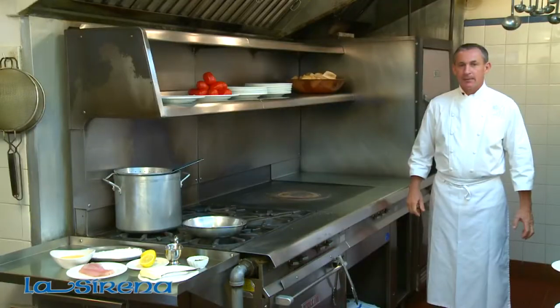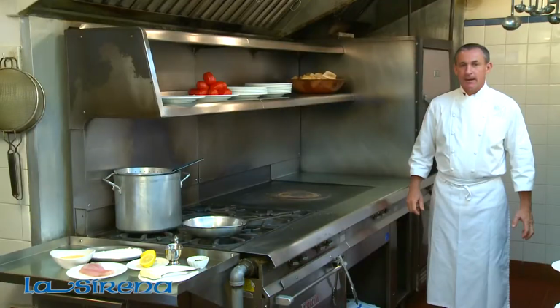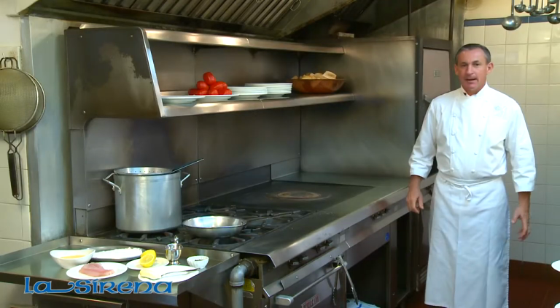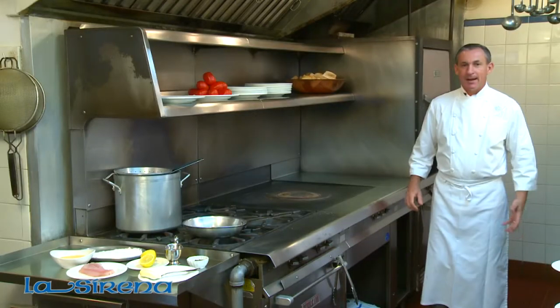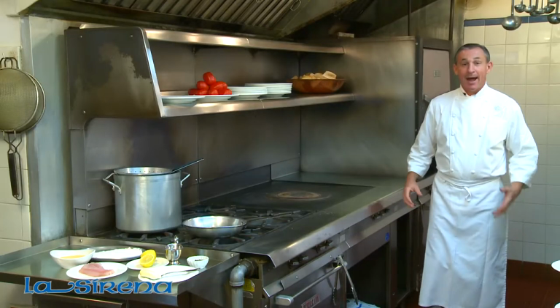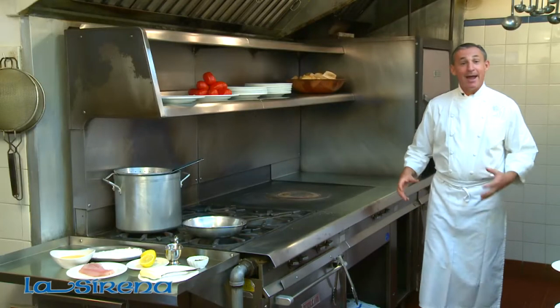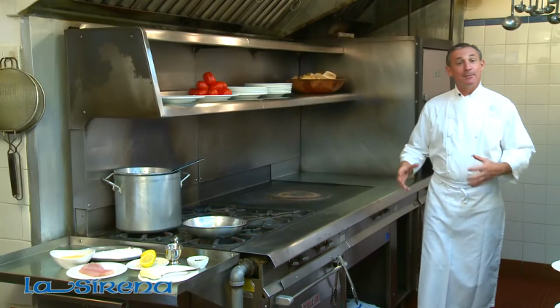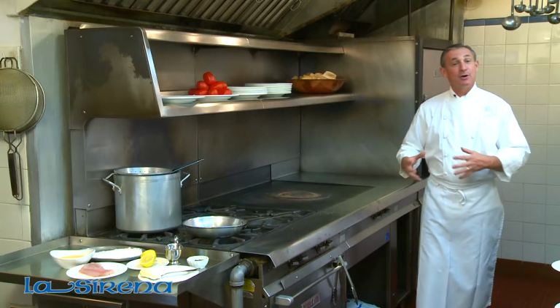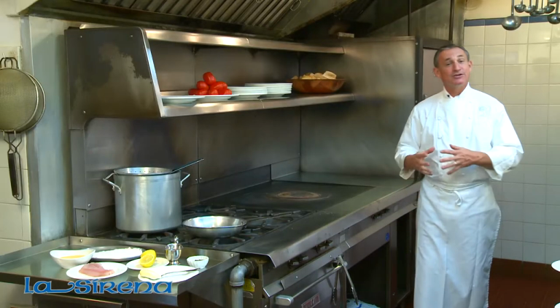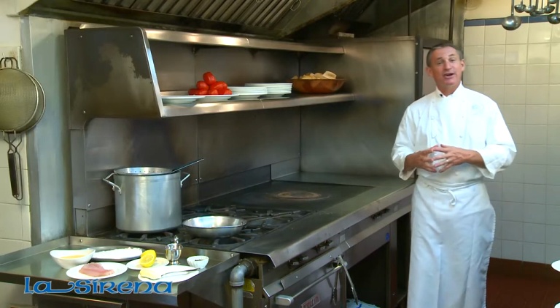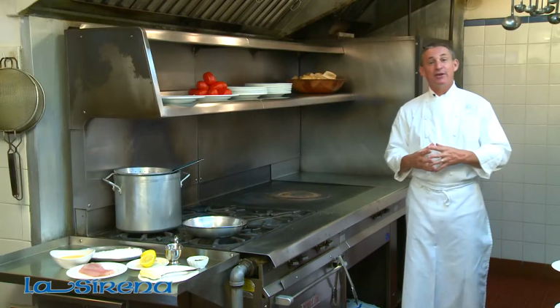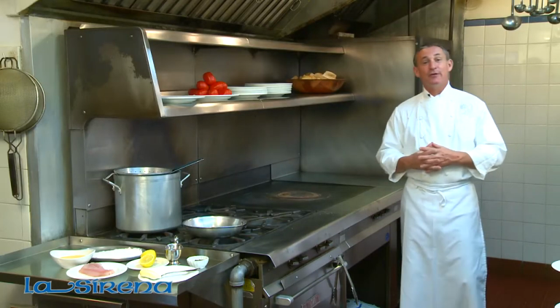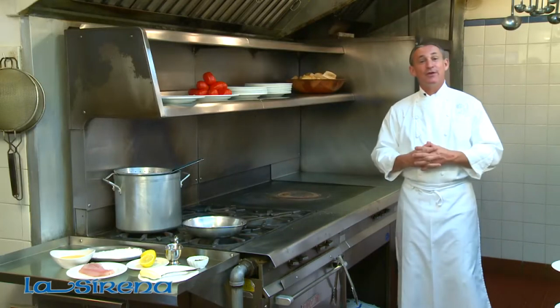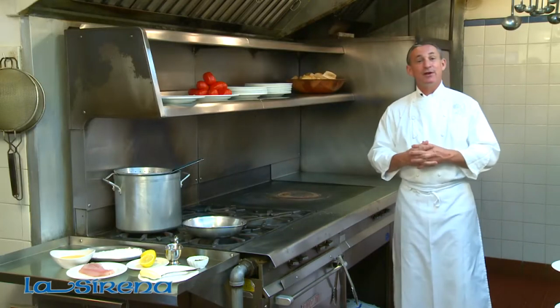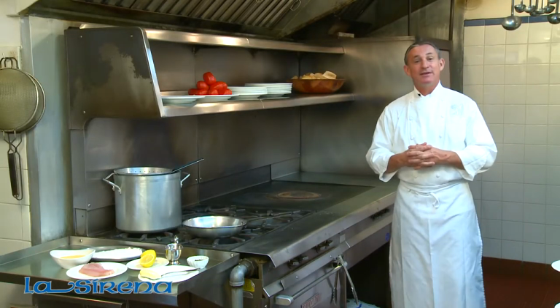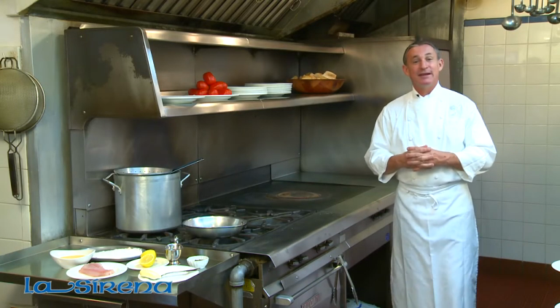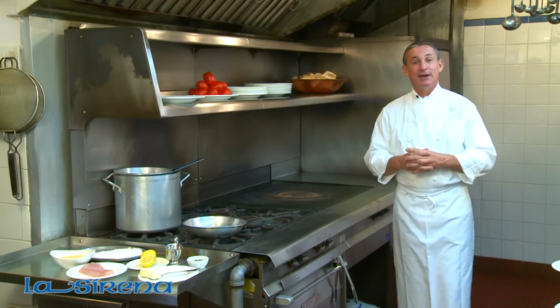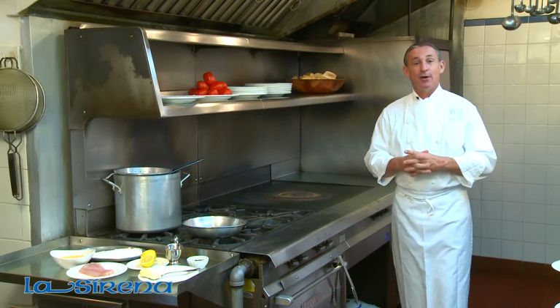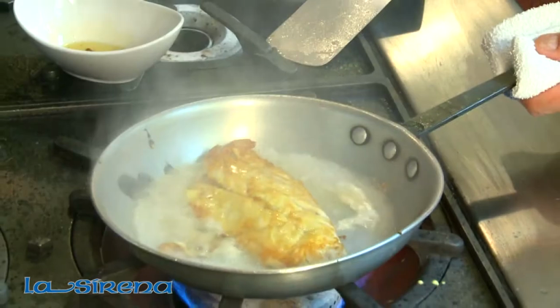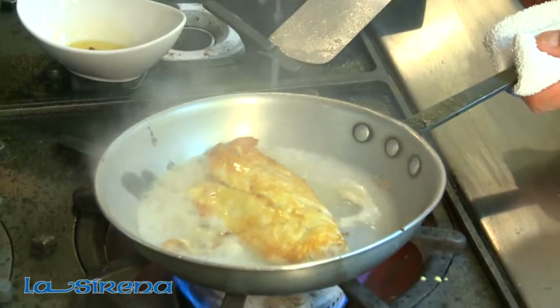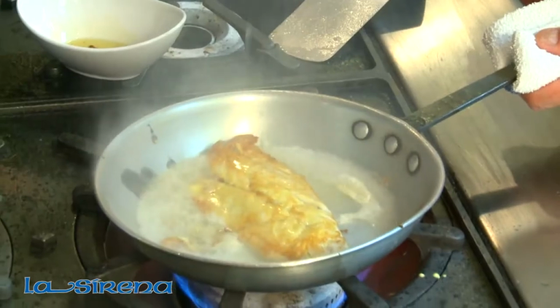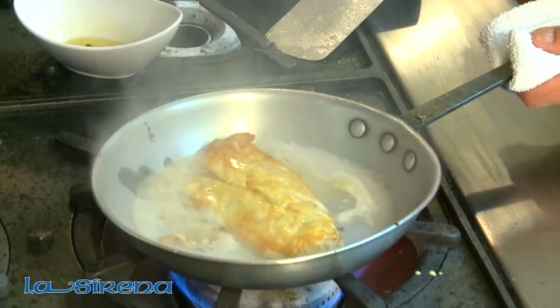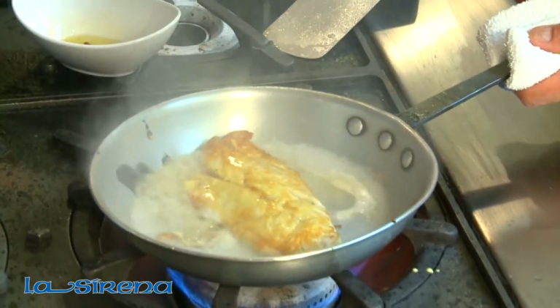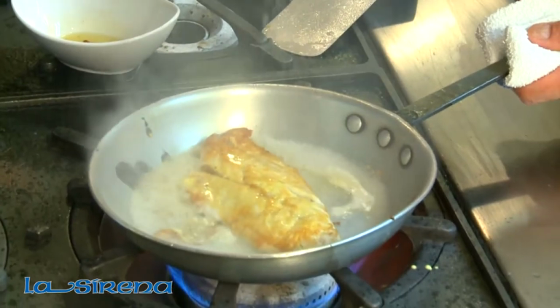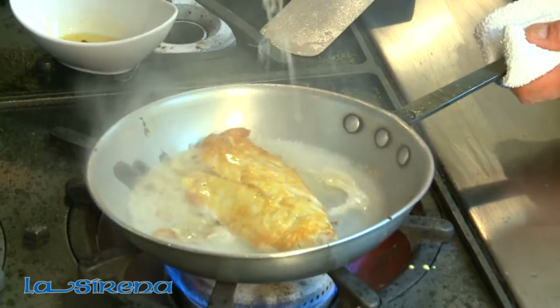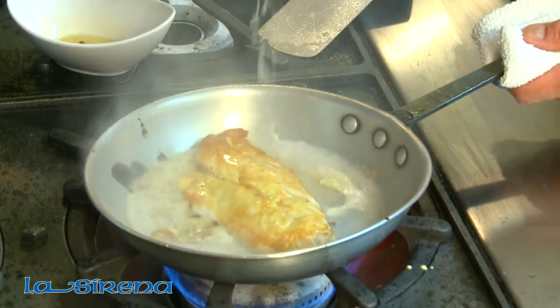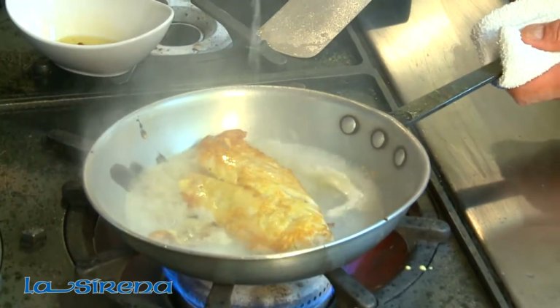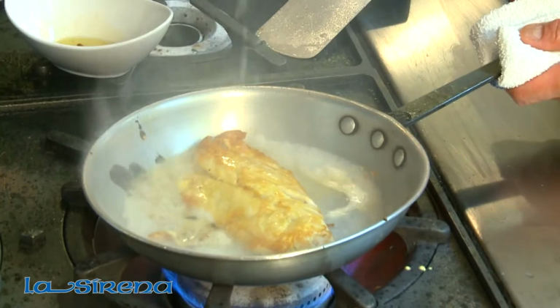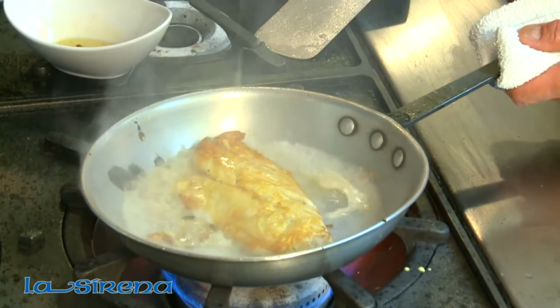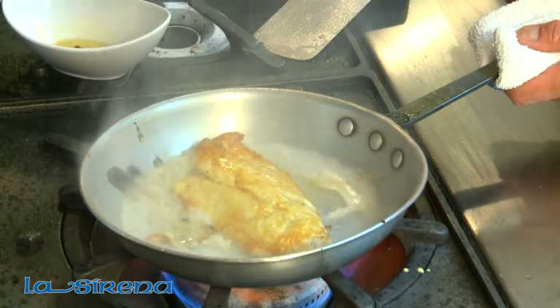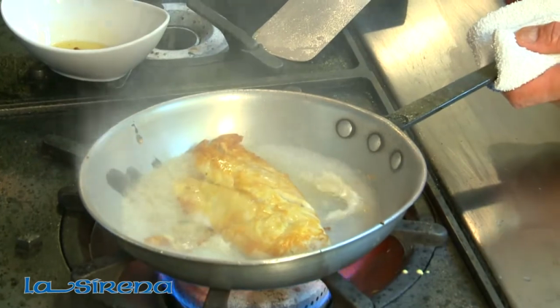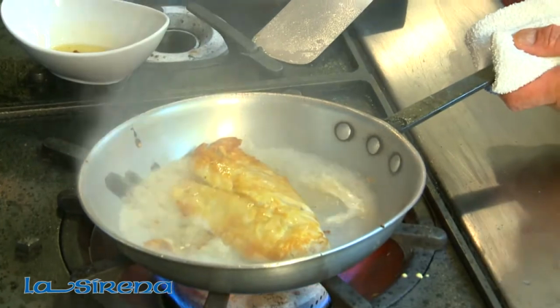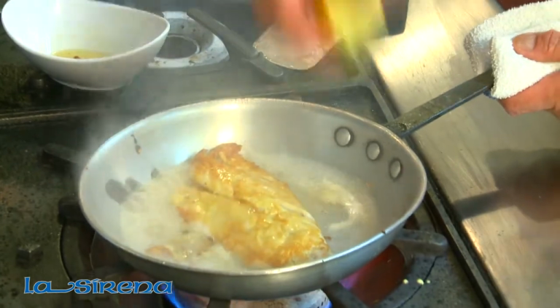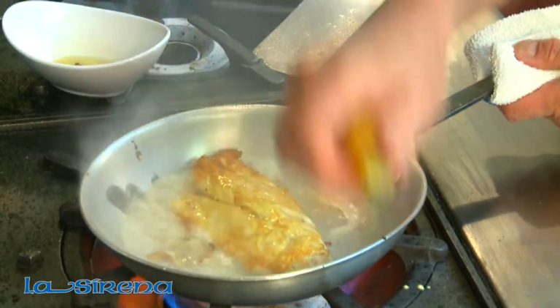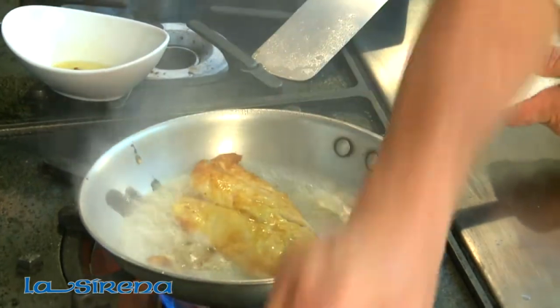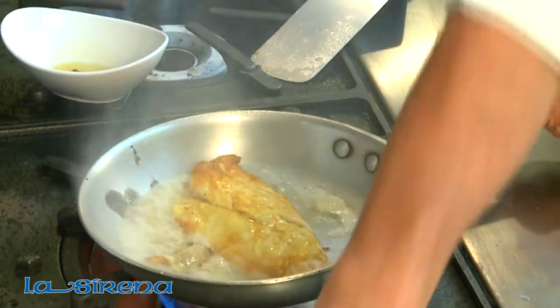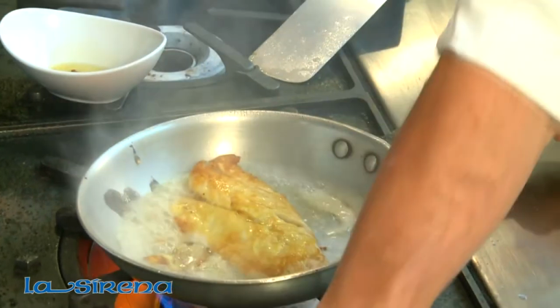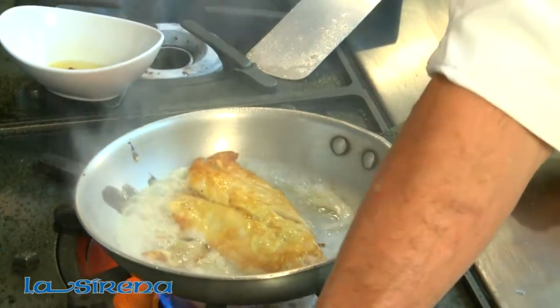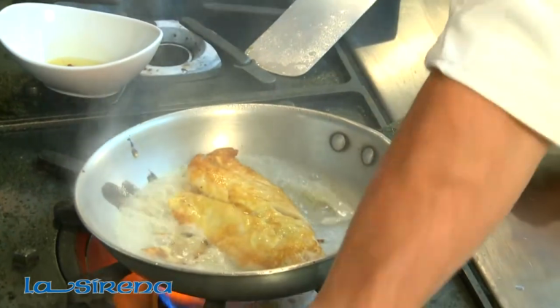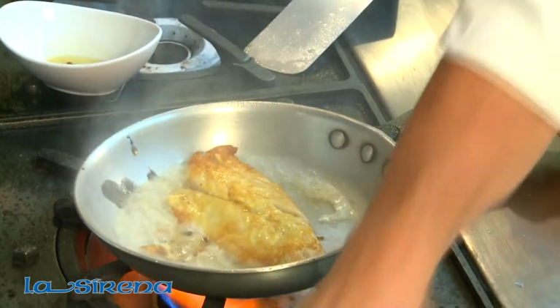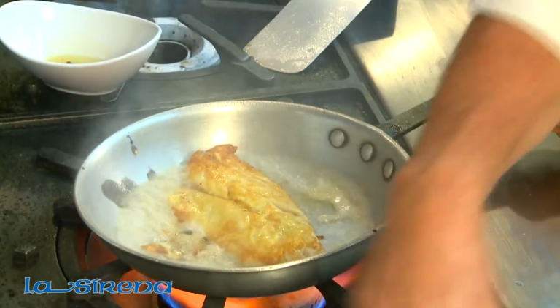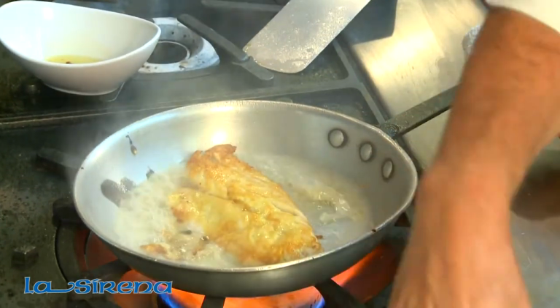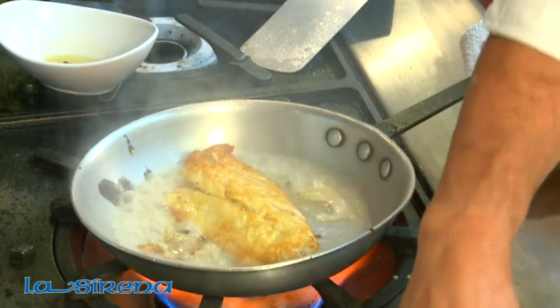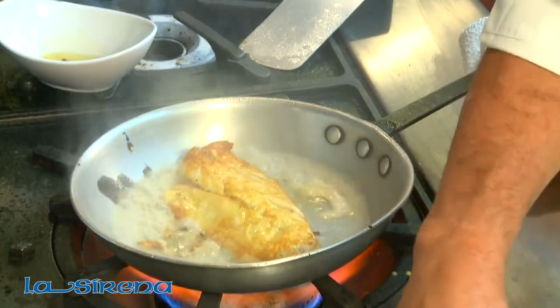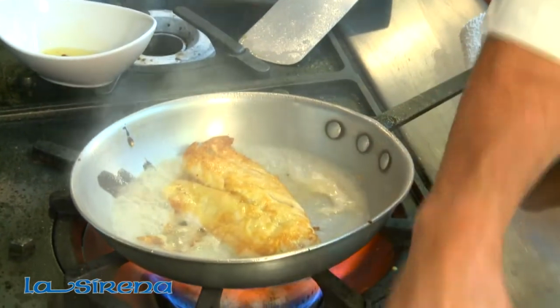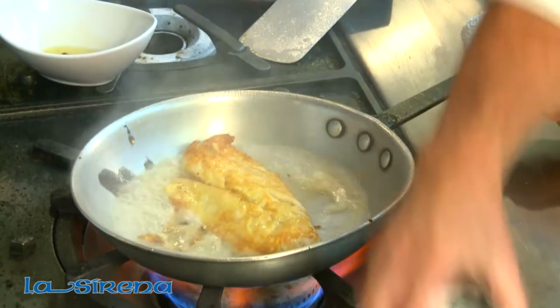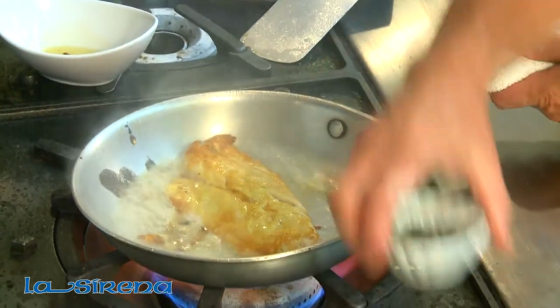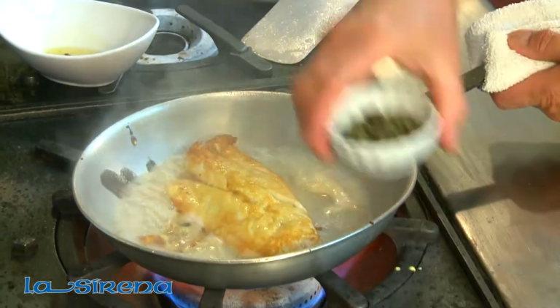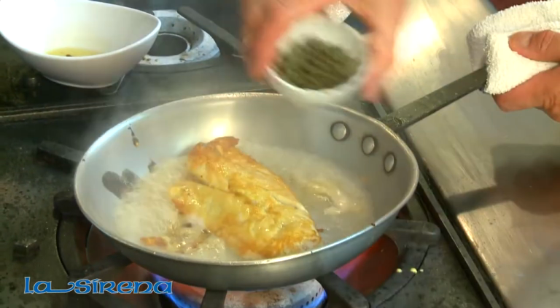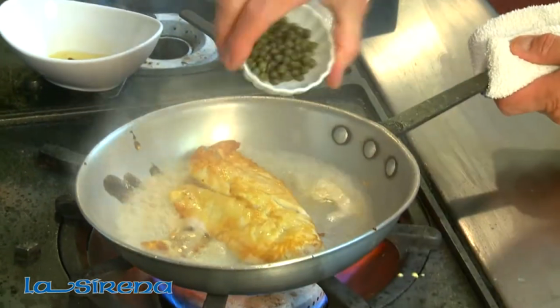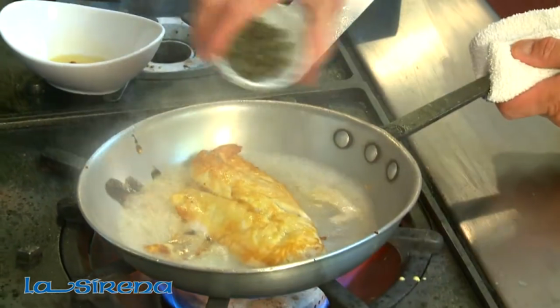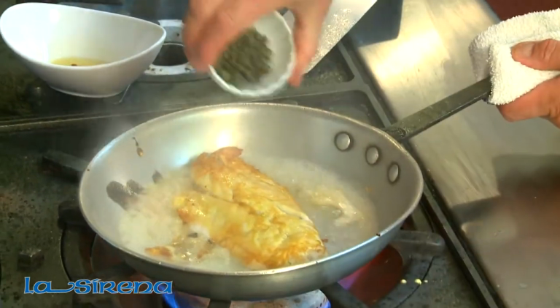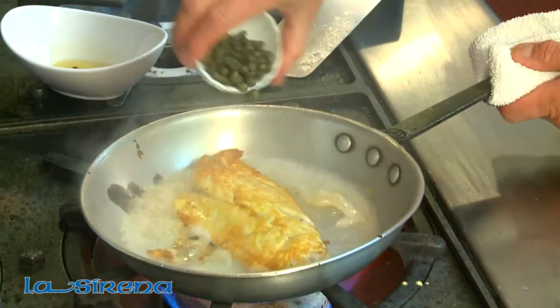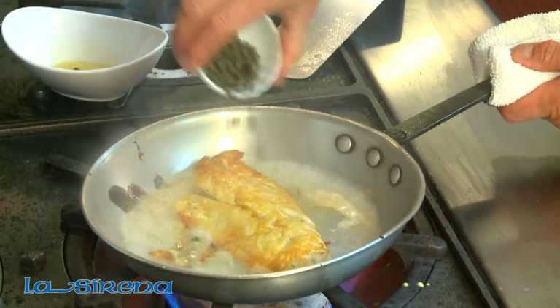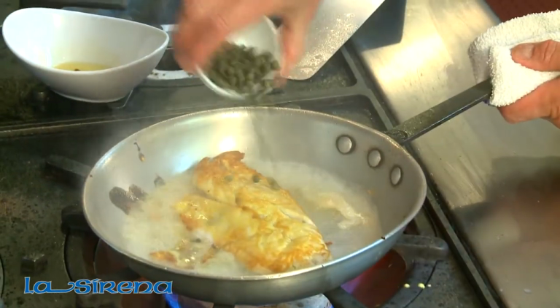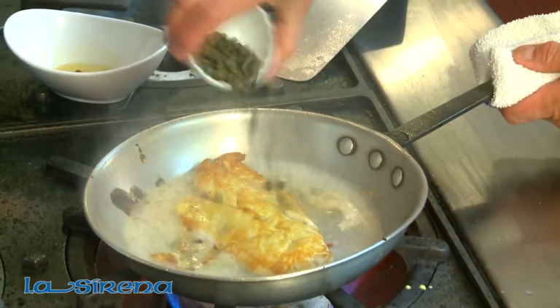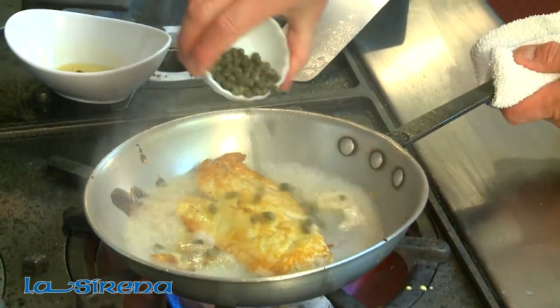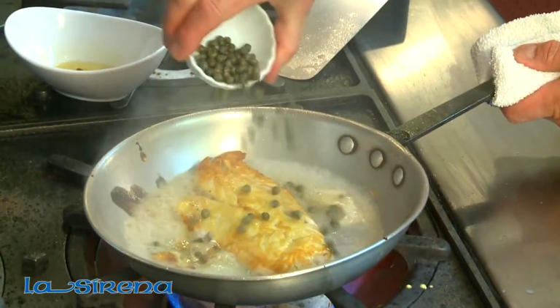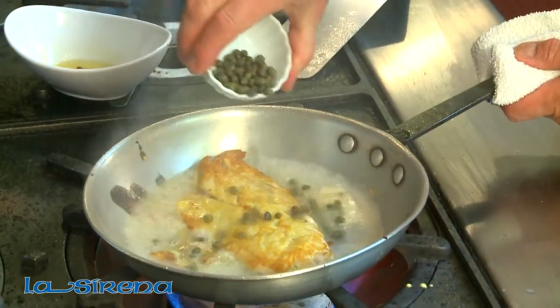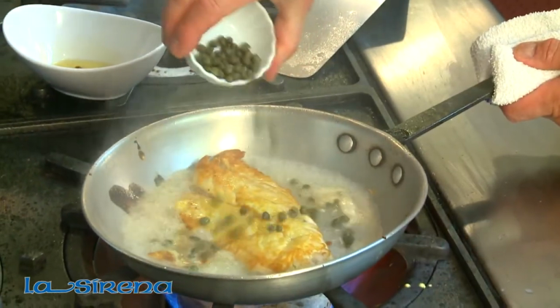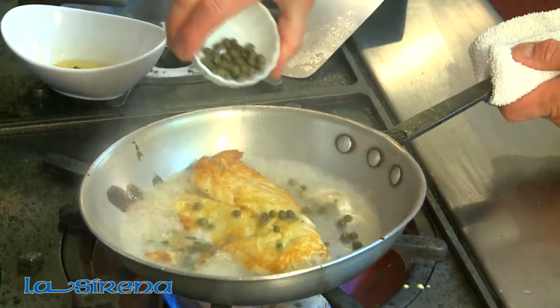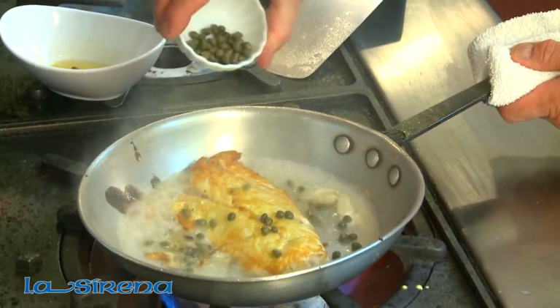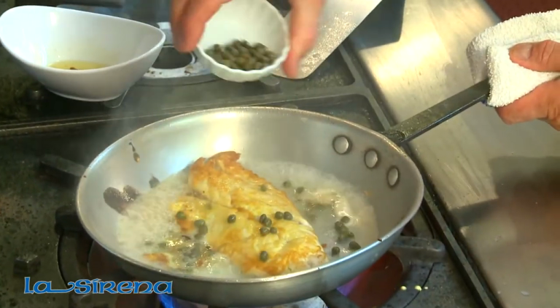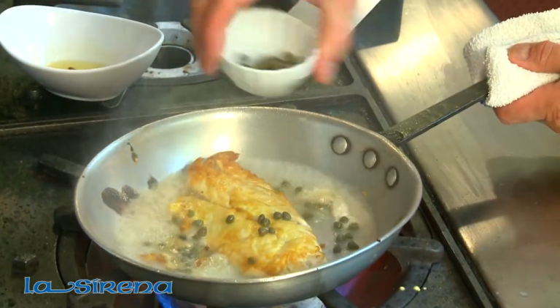Hi, I'm Marcello Fiorentino, and today I'm going to show you how to make yellowtail snapper francese. Let's get started.